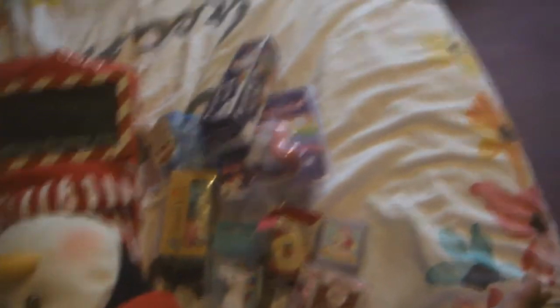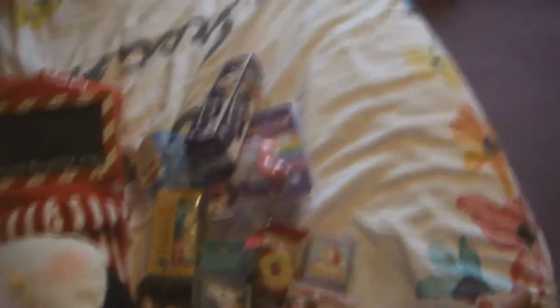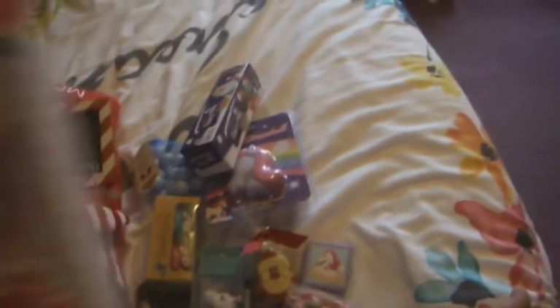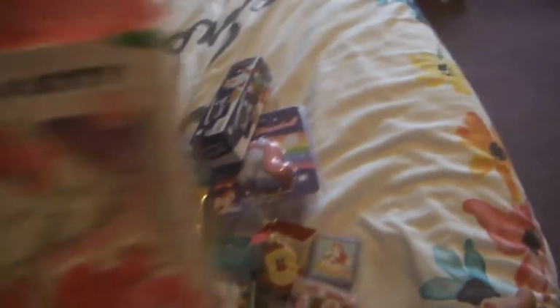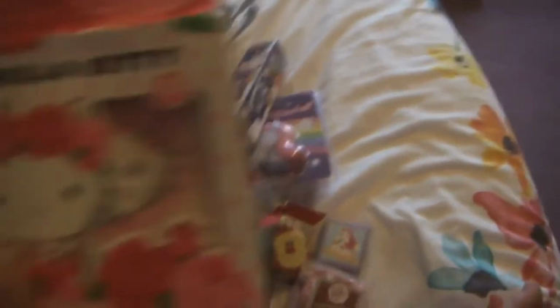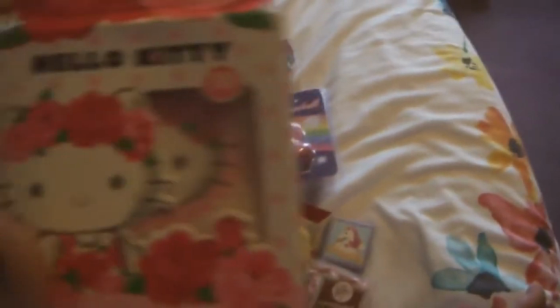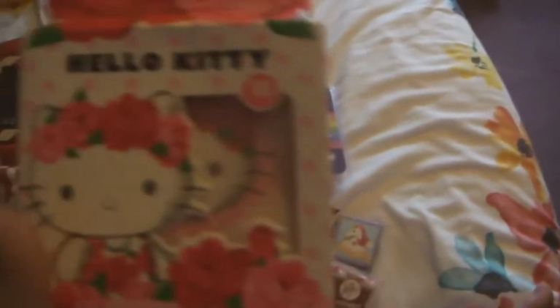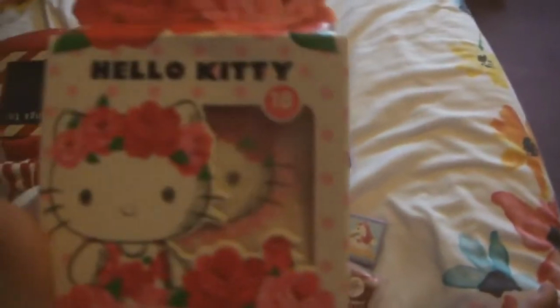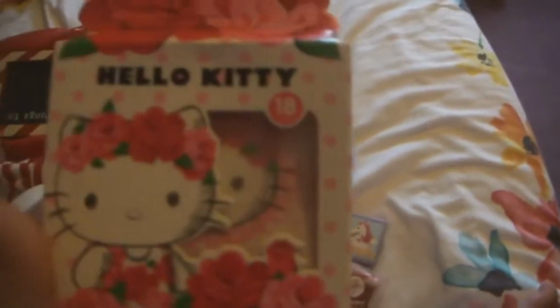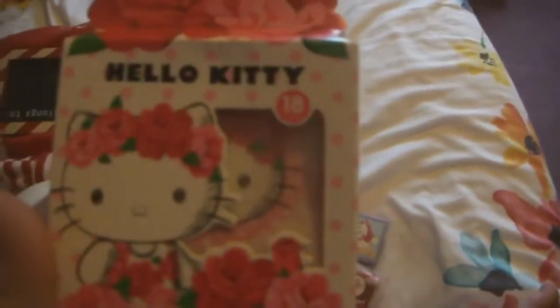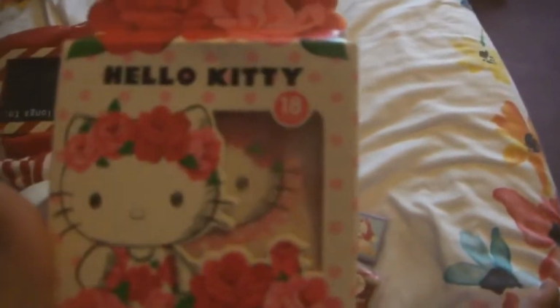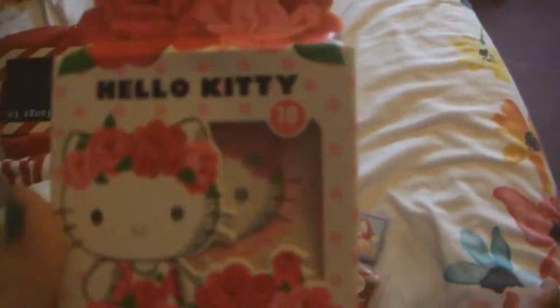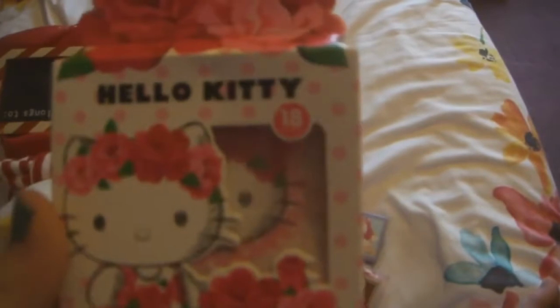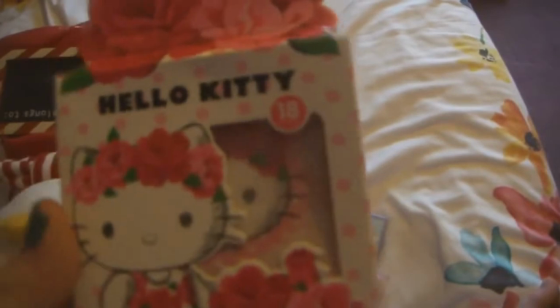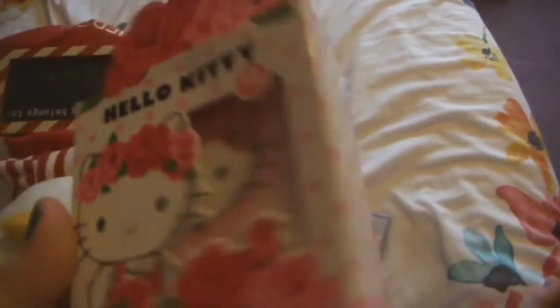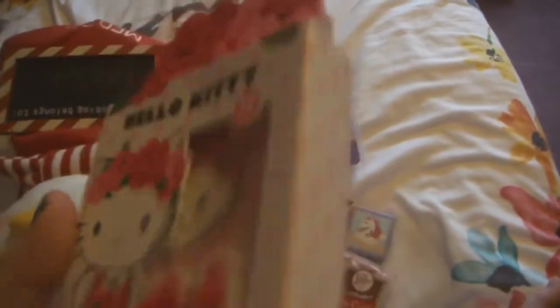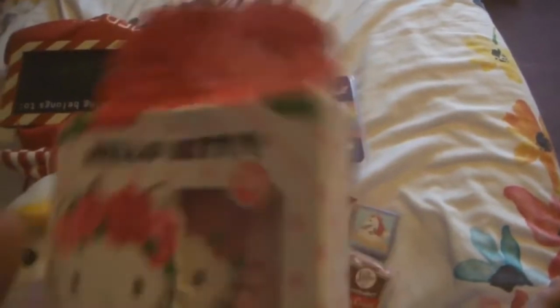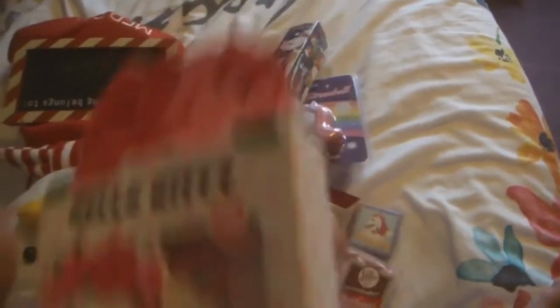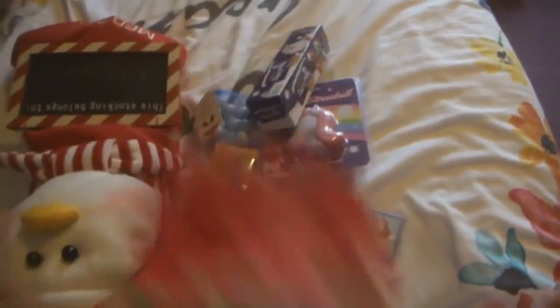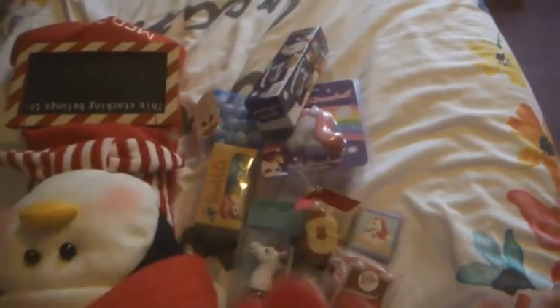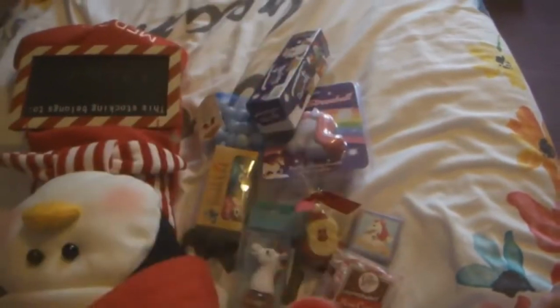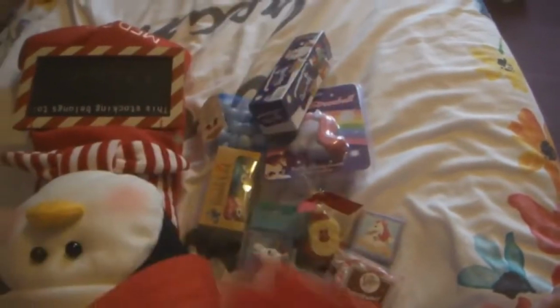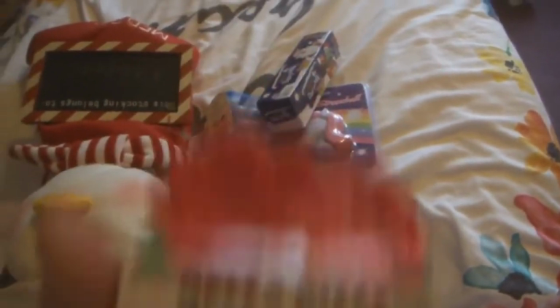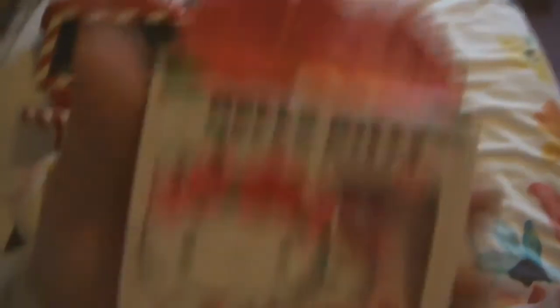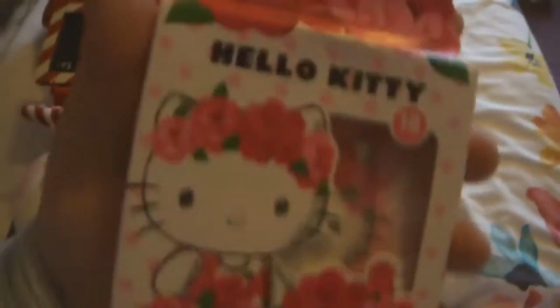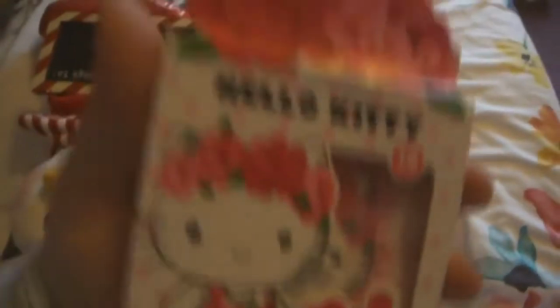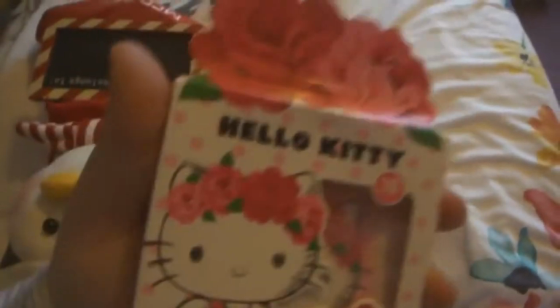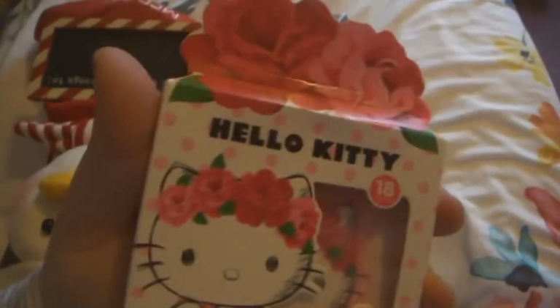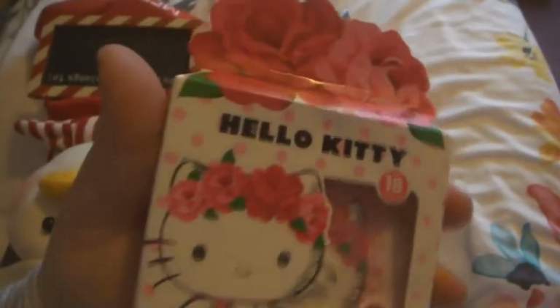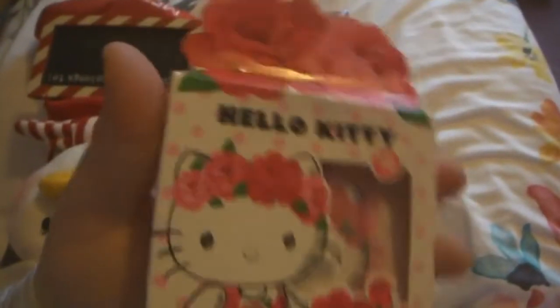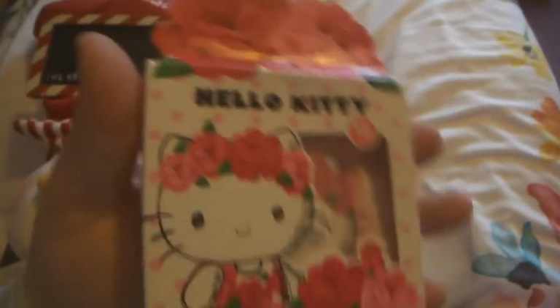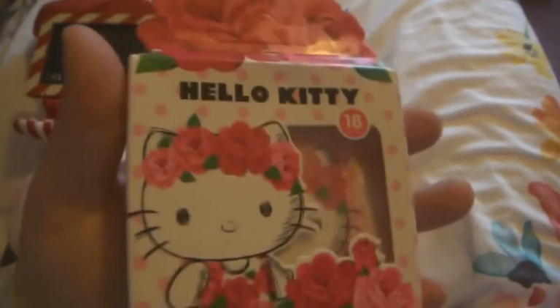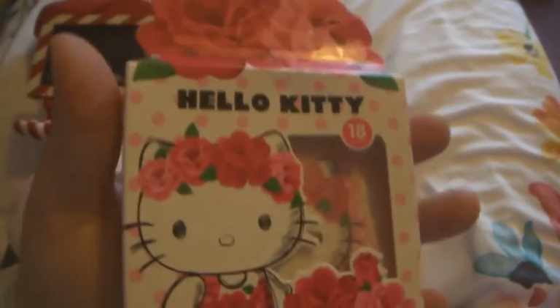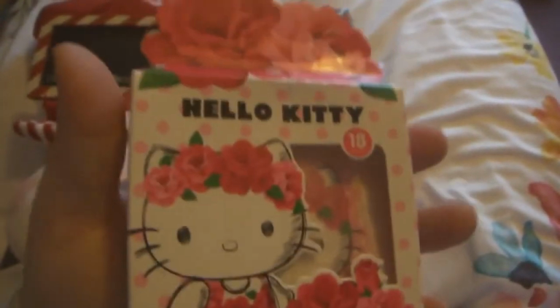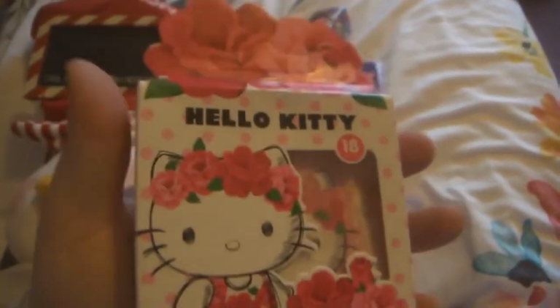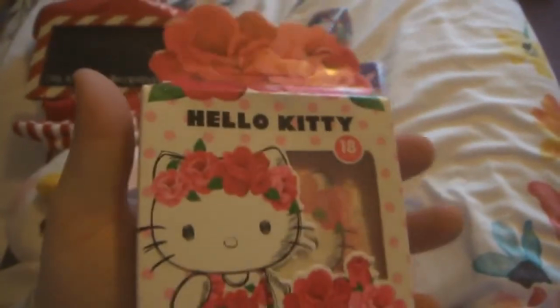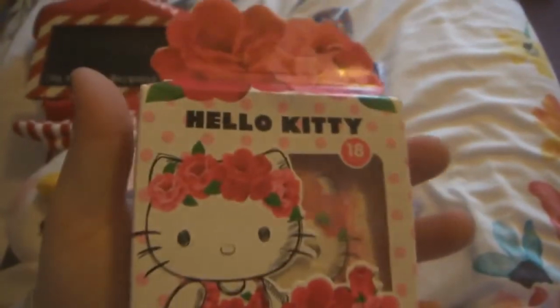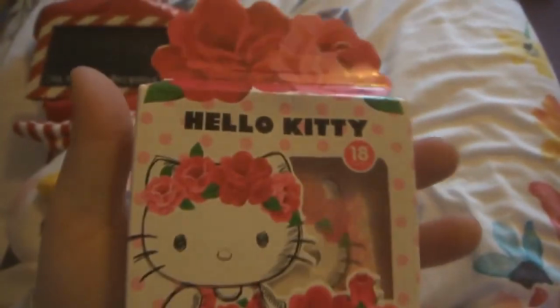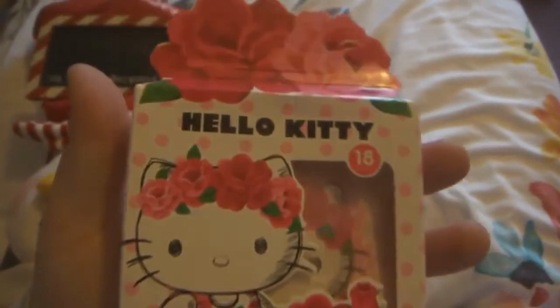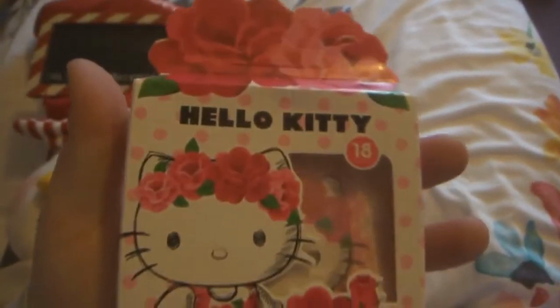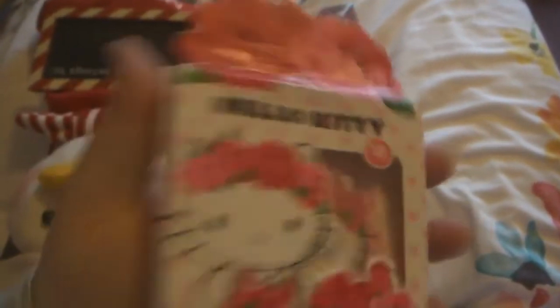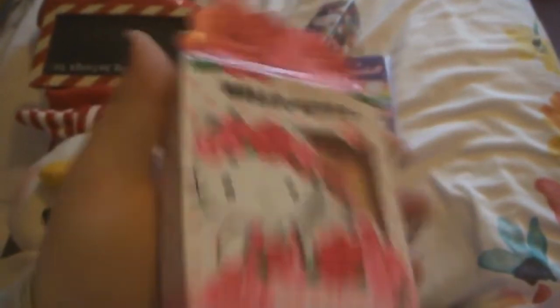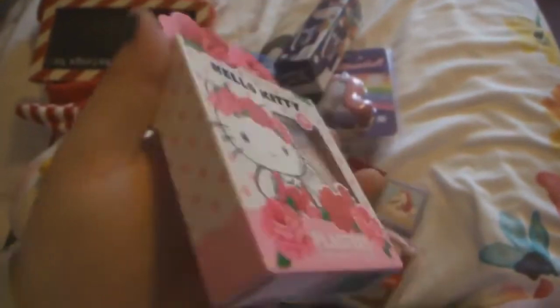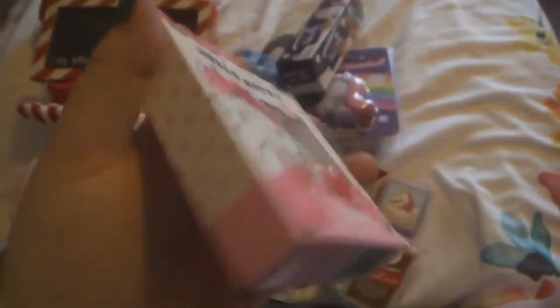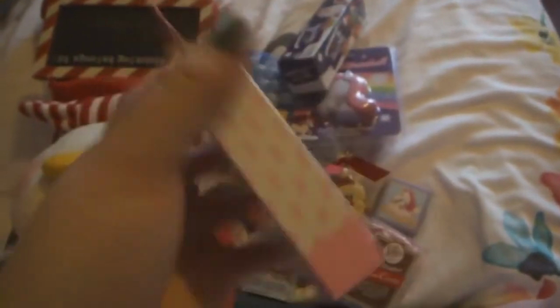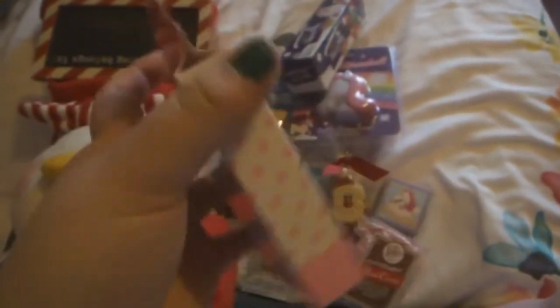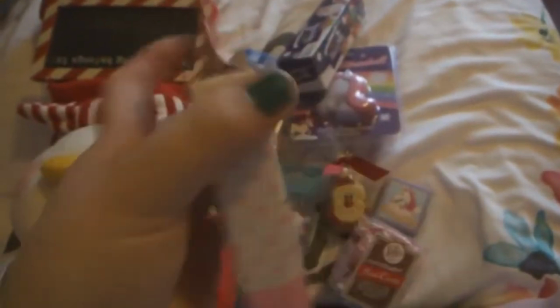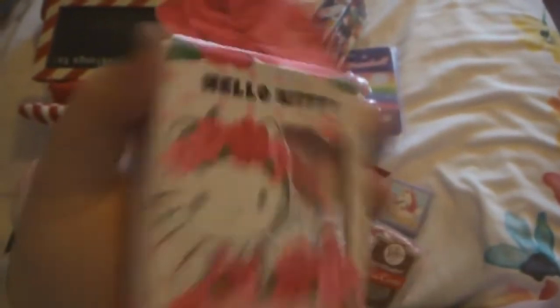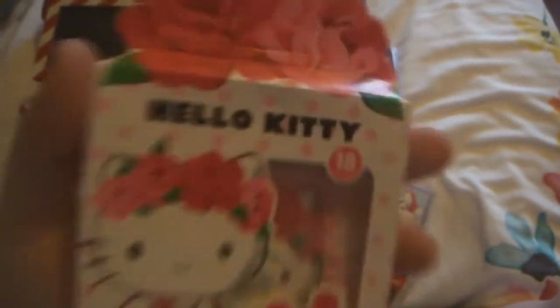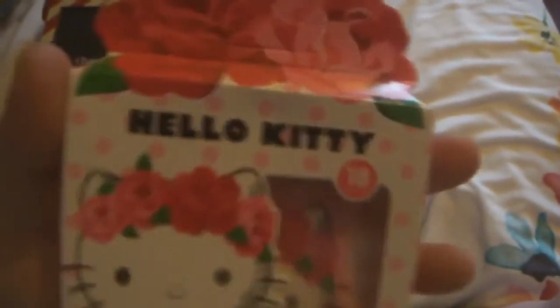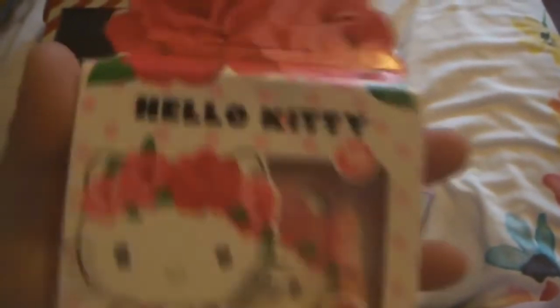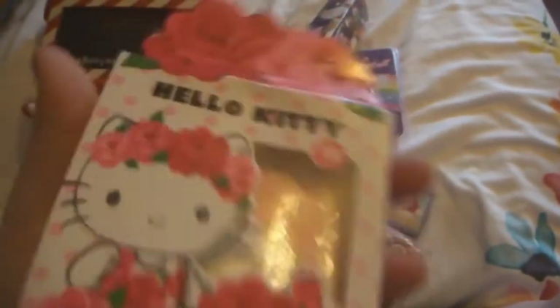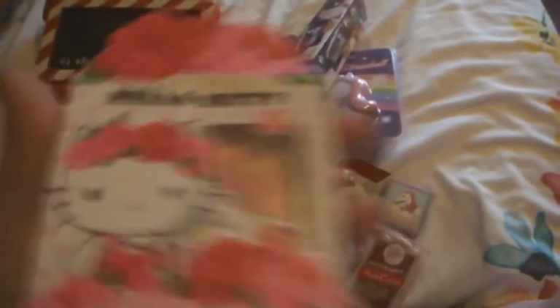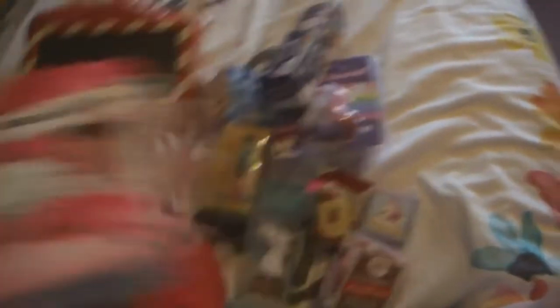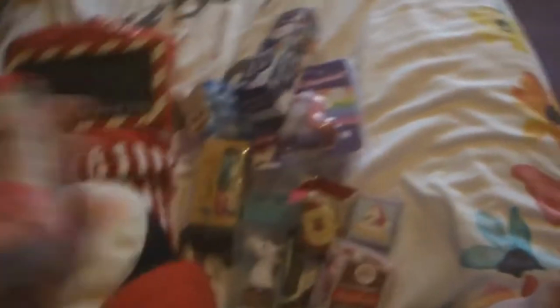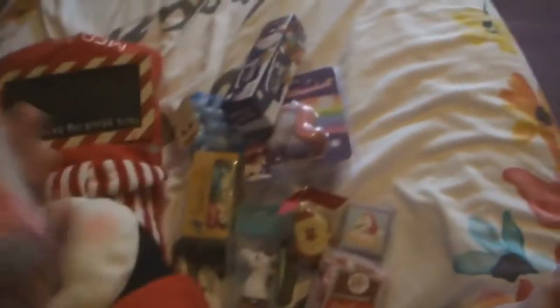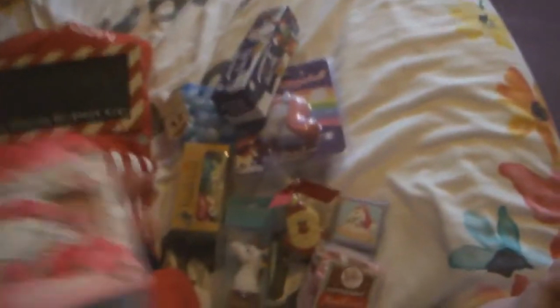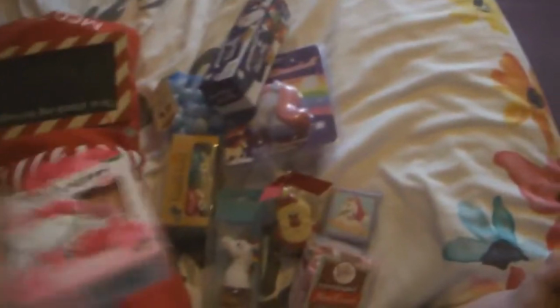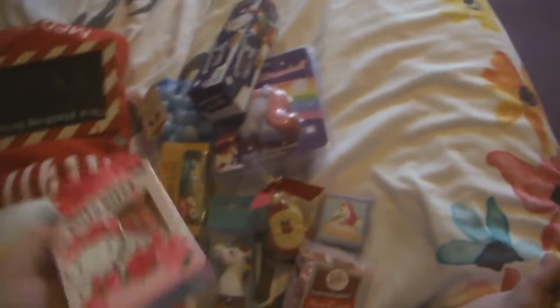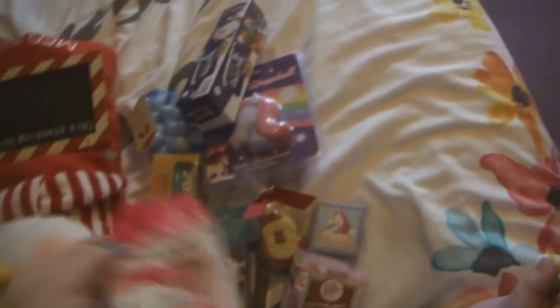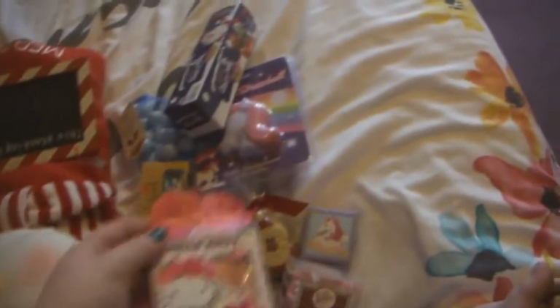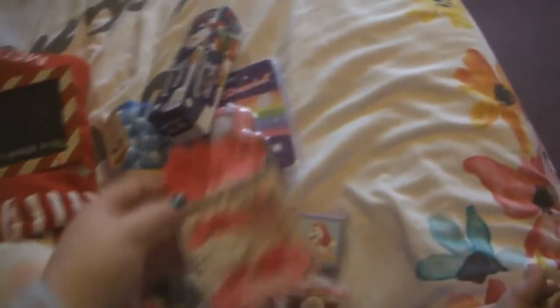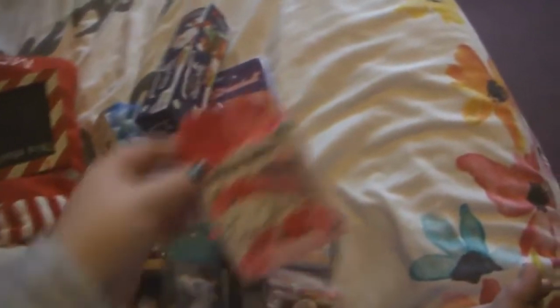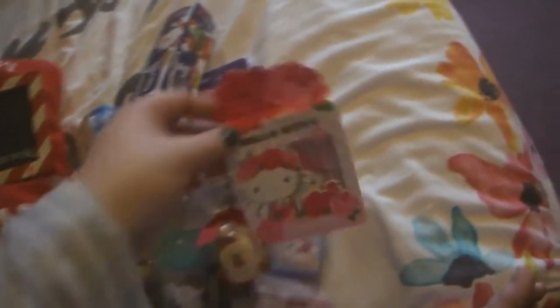Next are some Hello Kitty plasters, which I find funny because I needed plasters the other day.